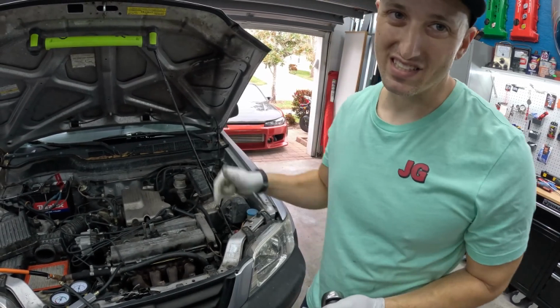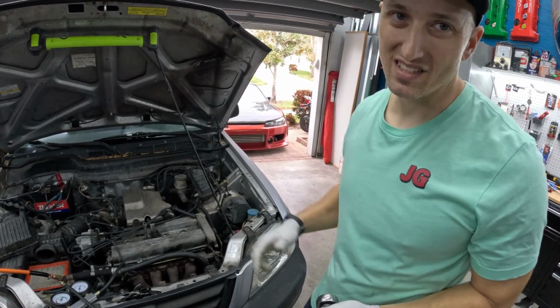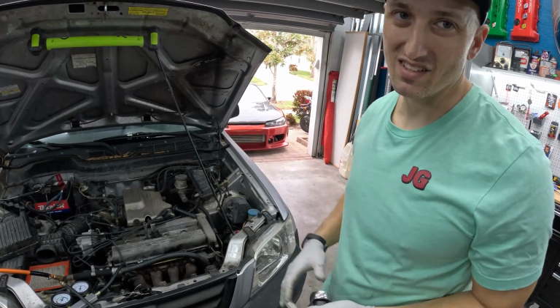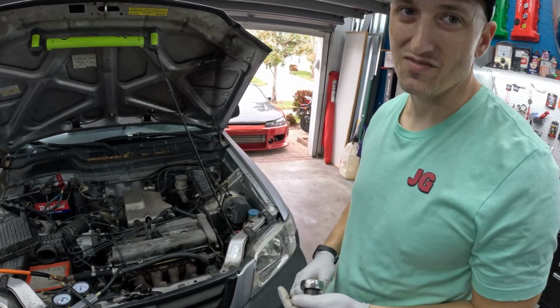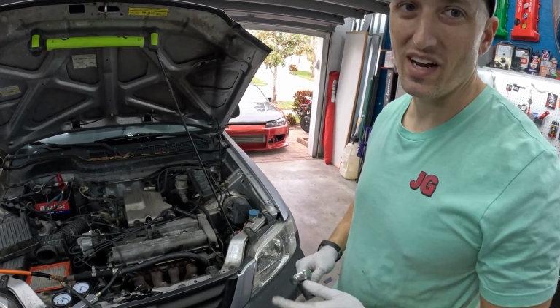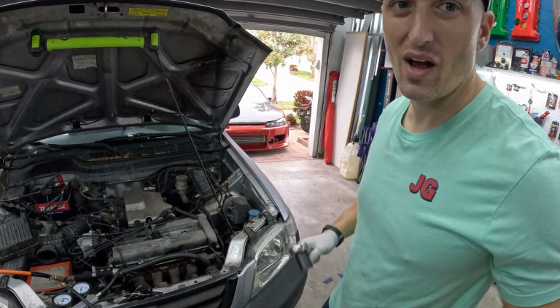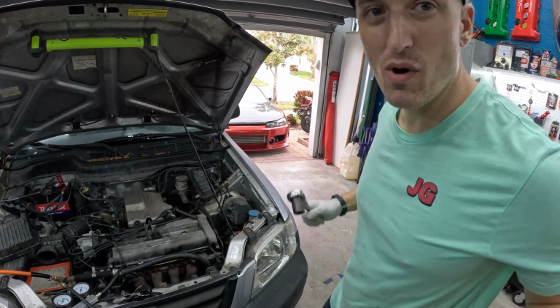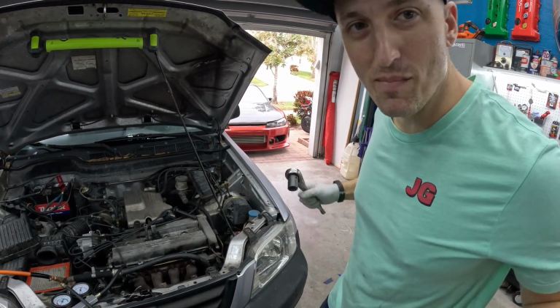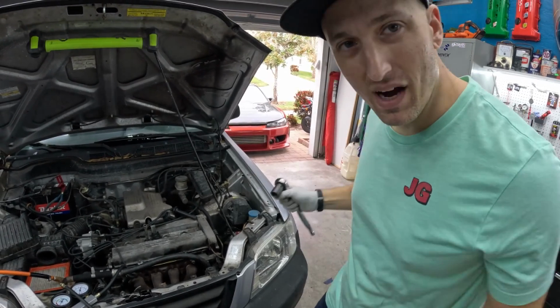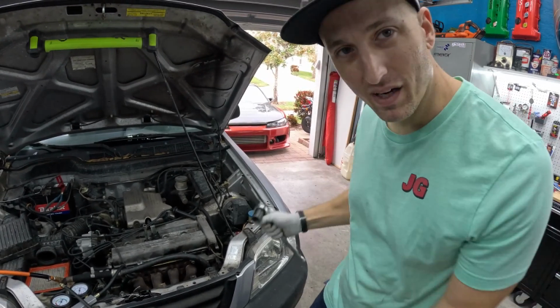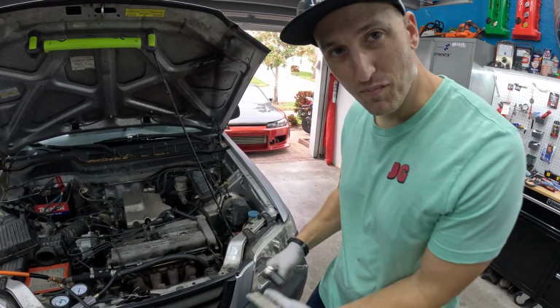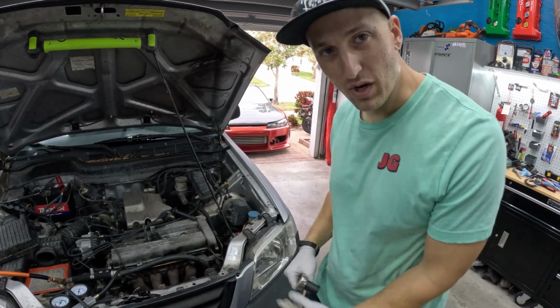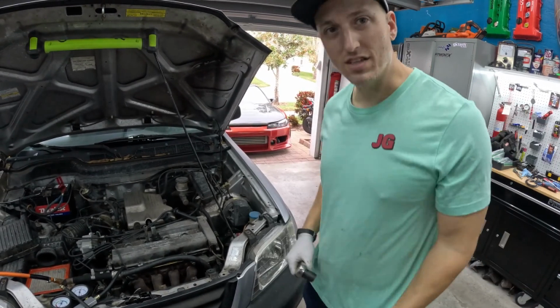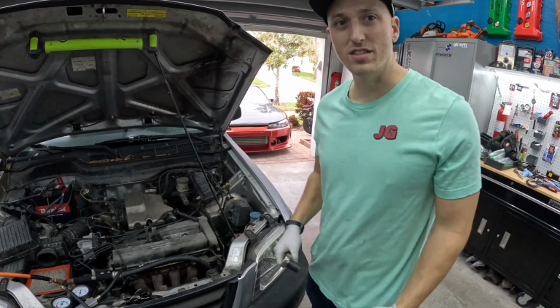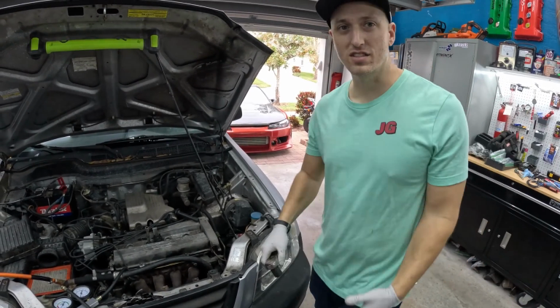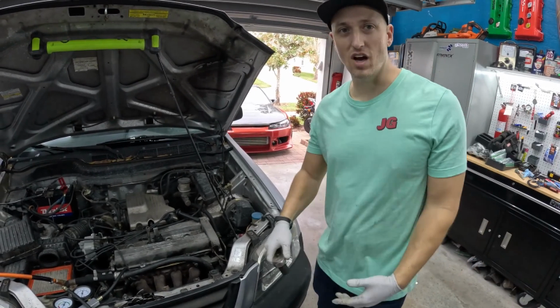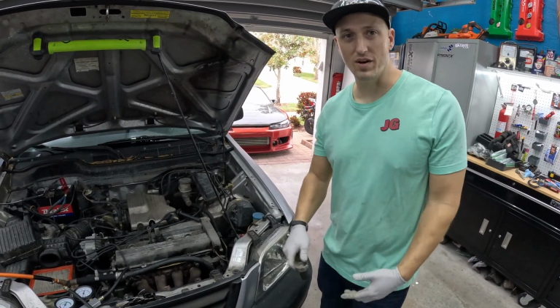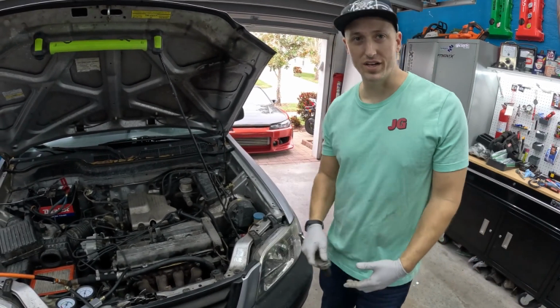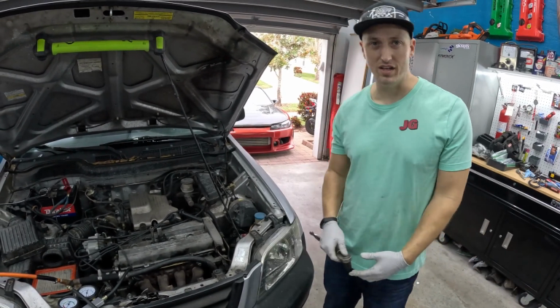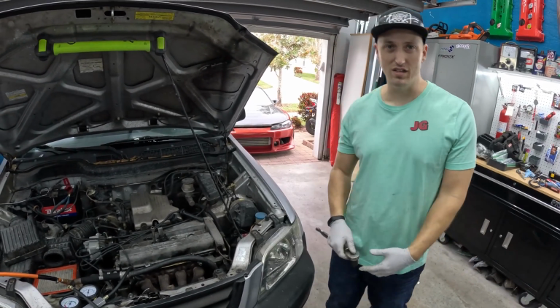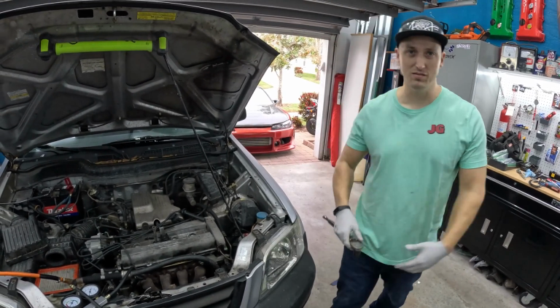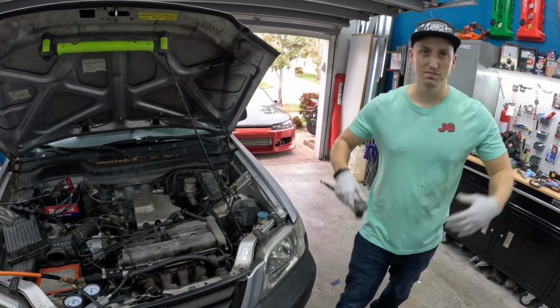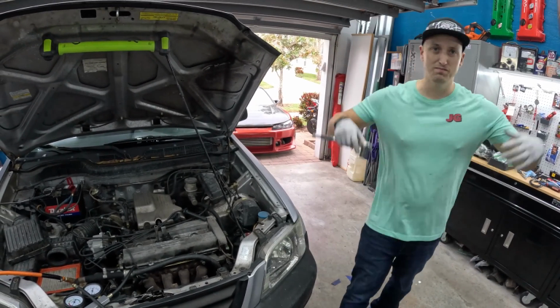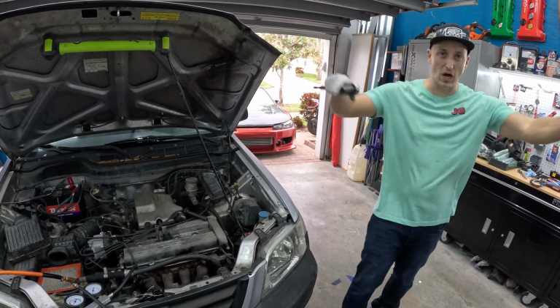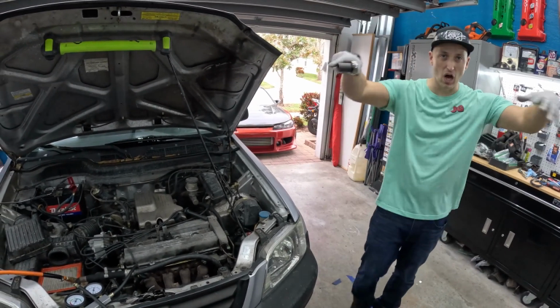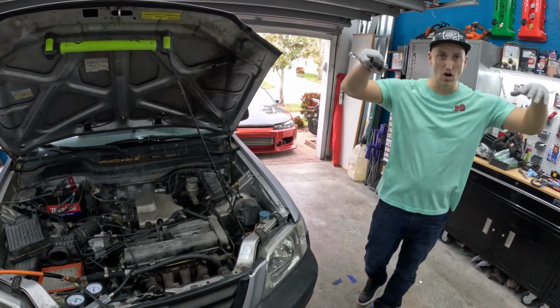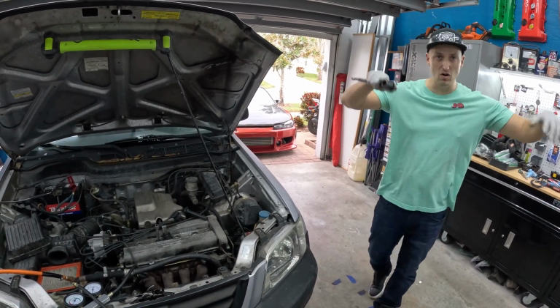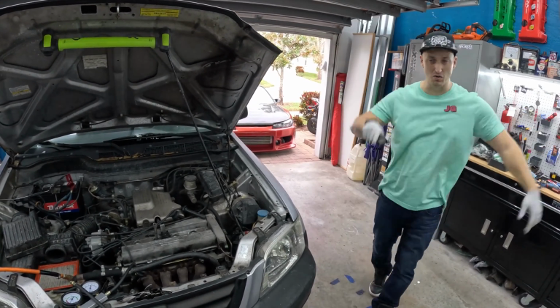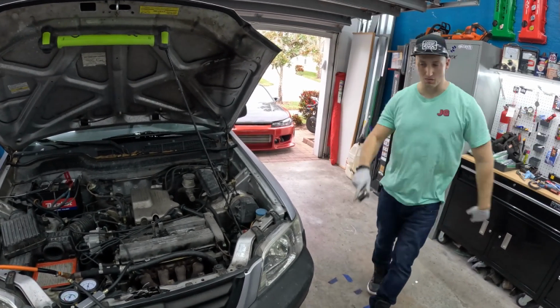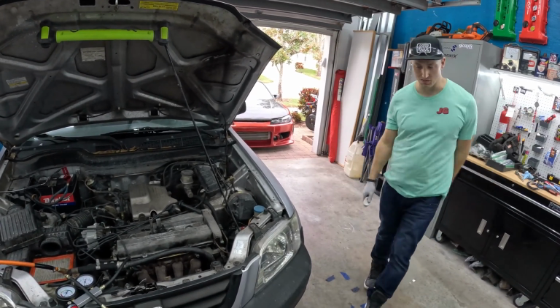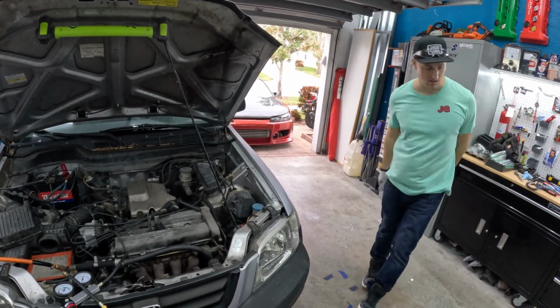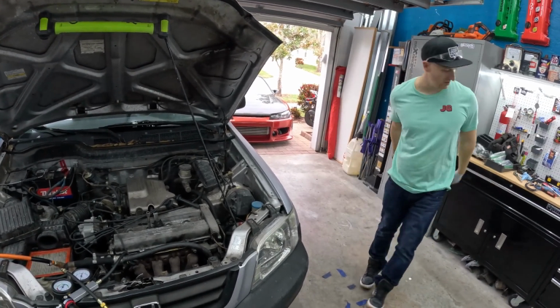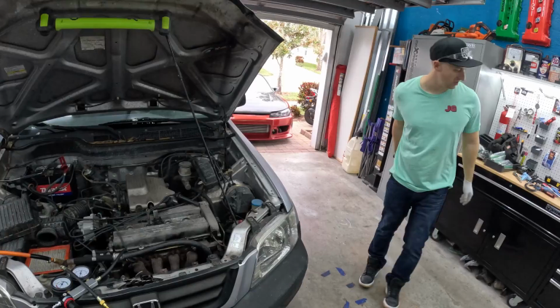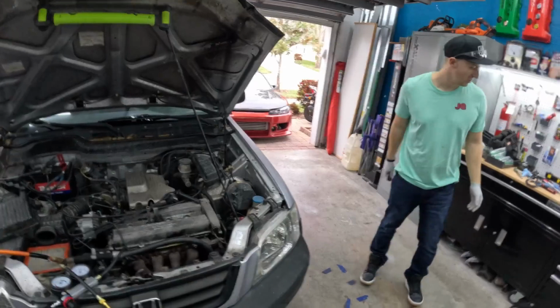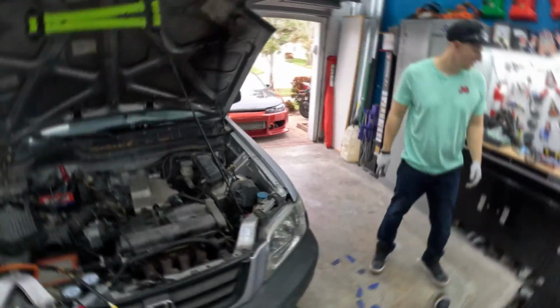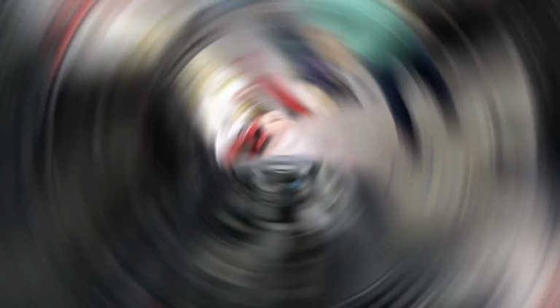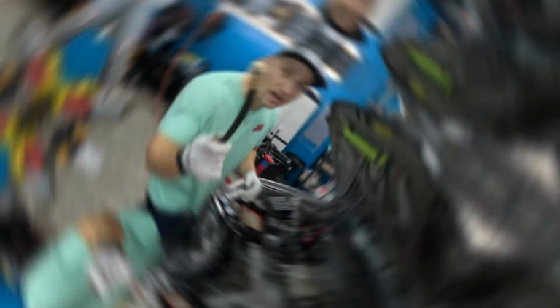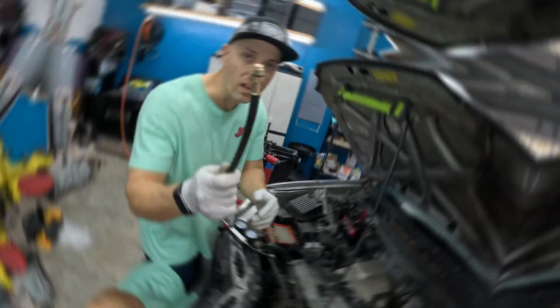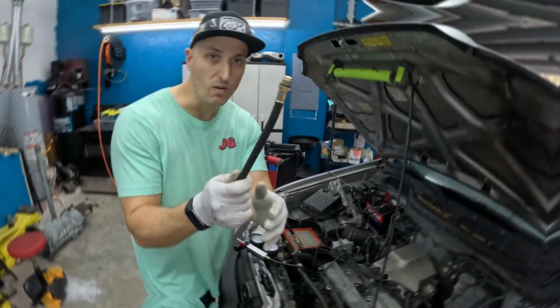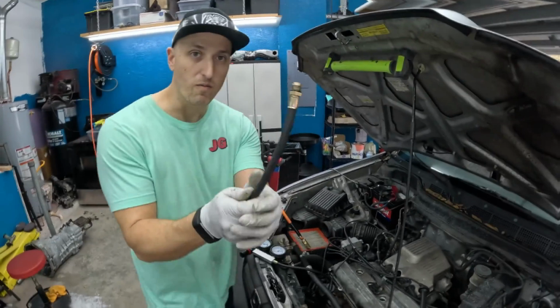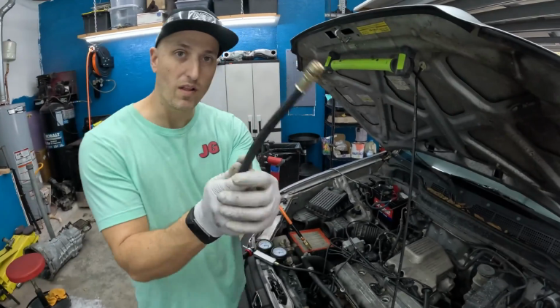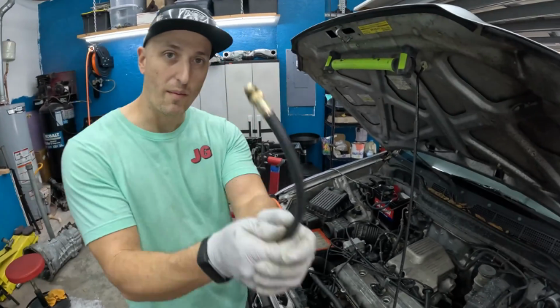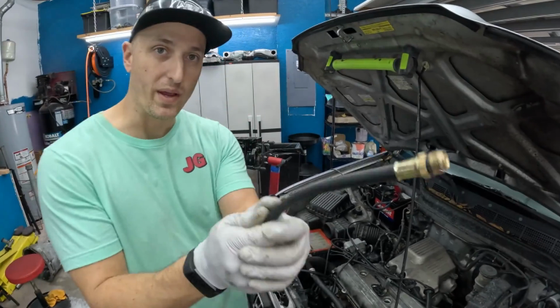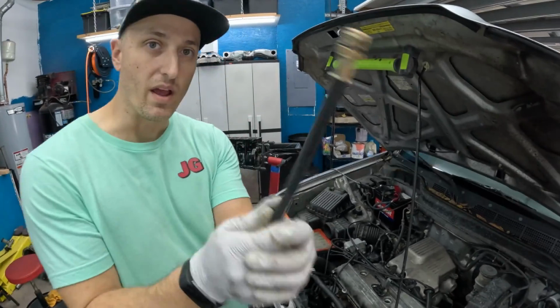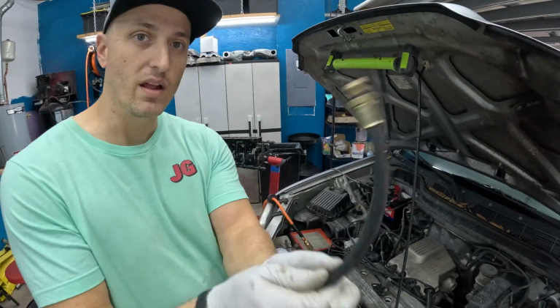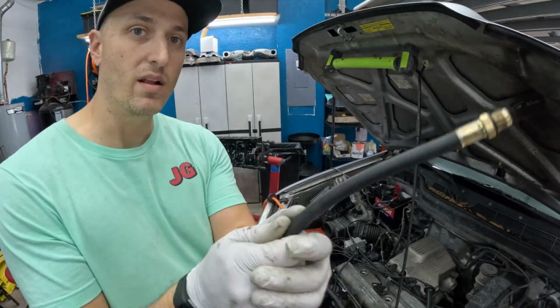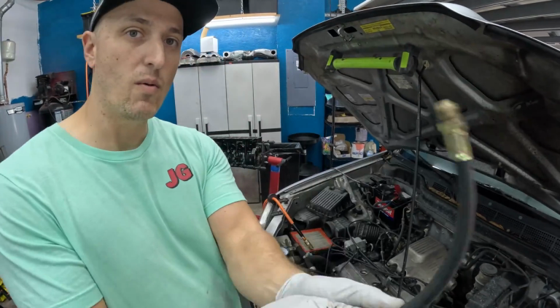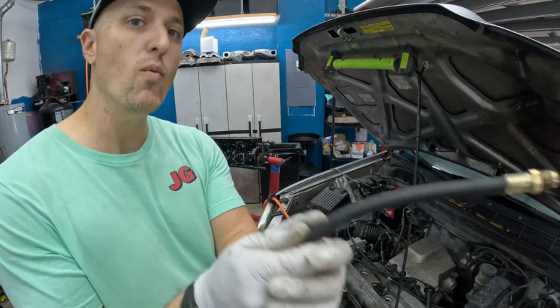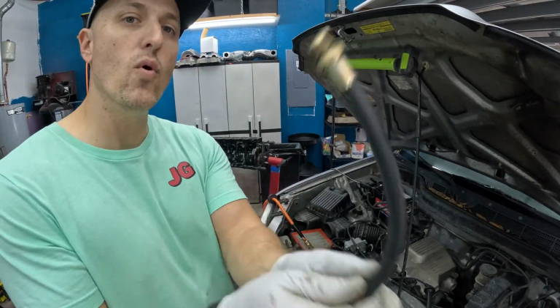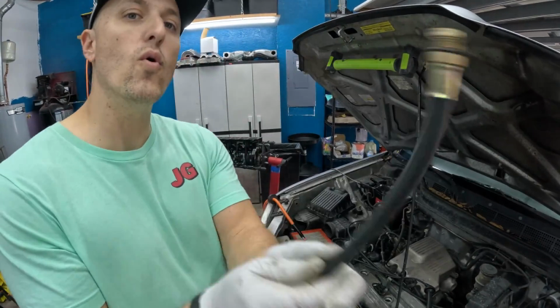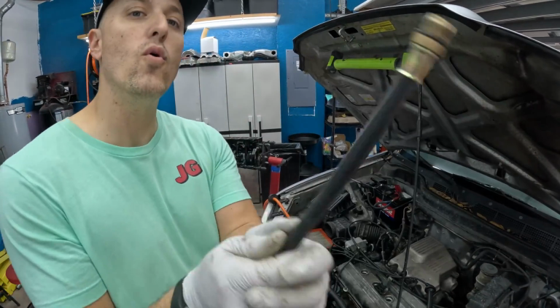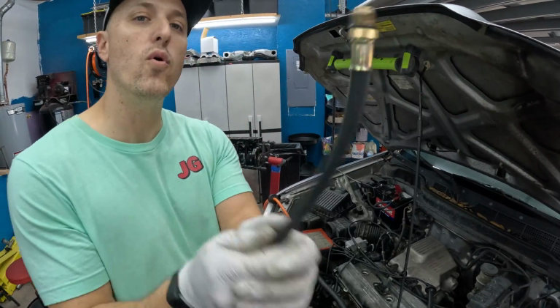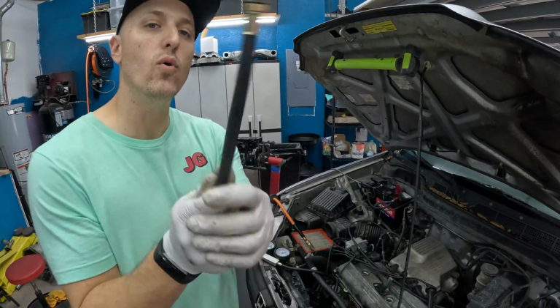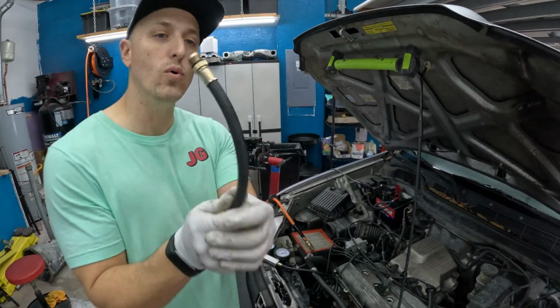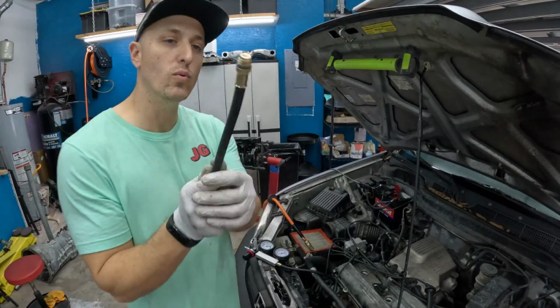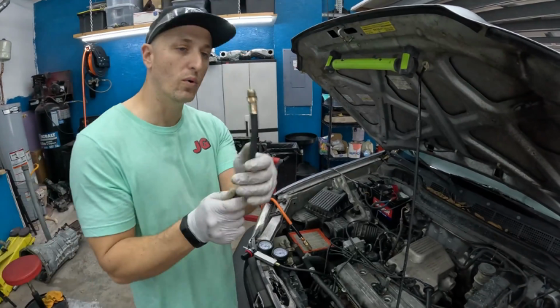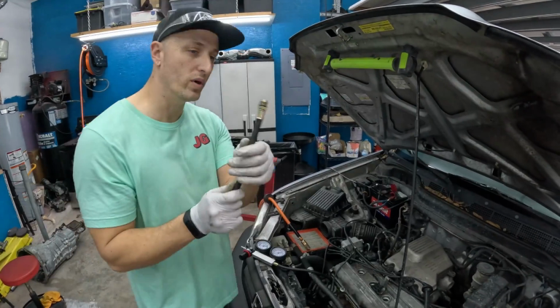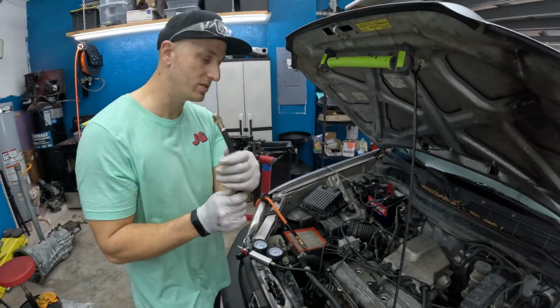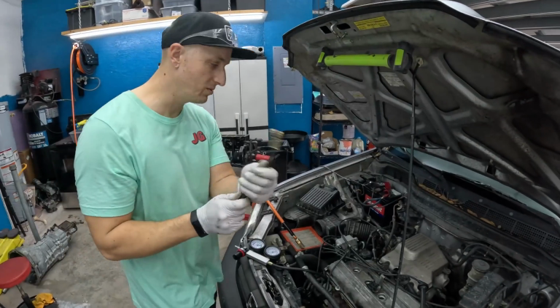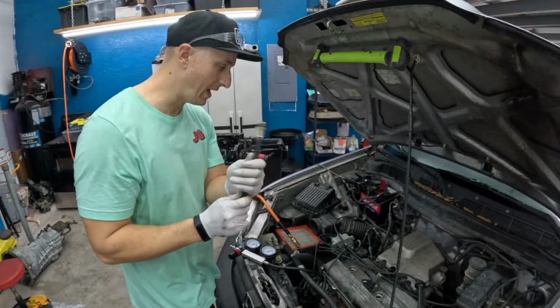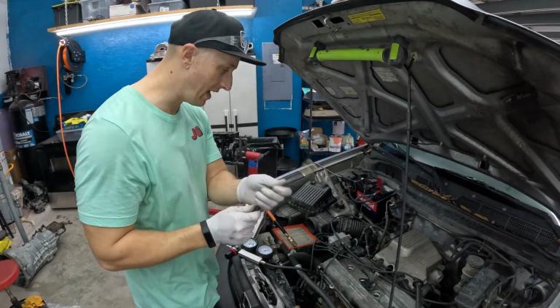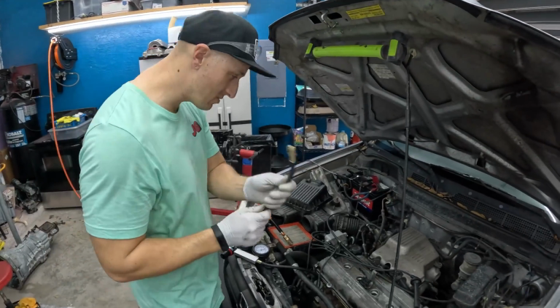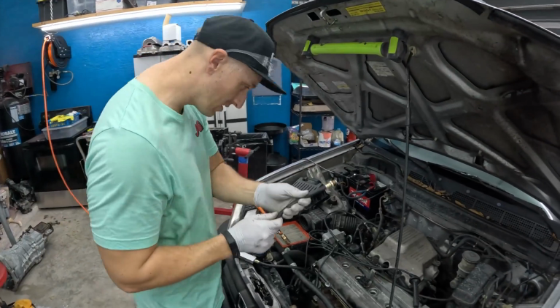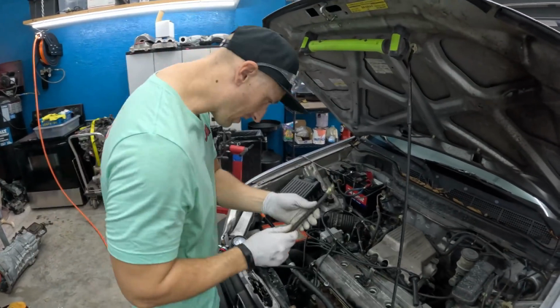Now we can go ahead and get everything hooked up and feed some air into these cylinders to find out where the compression is going.